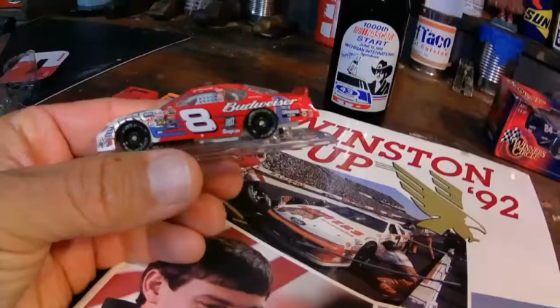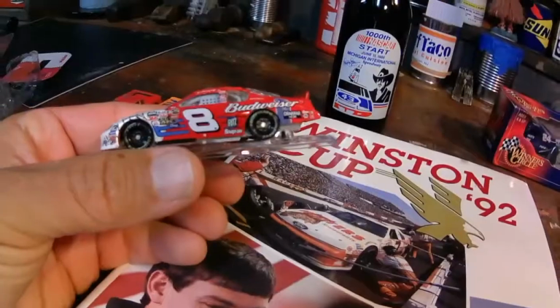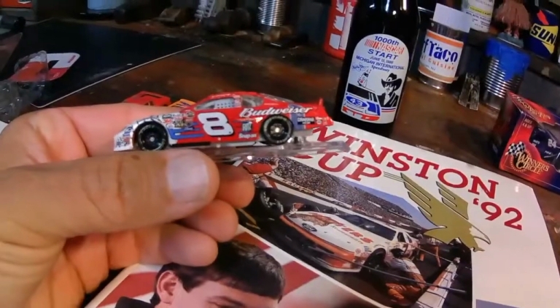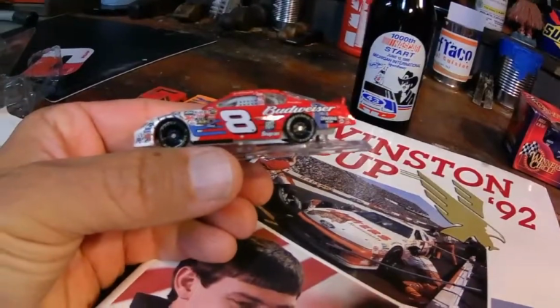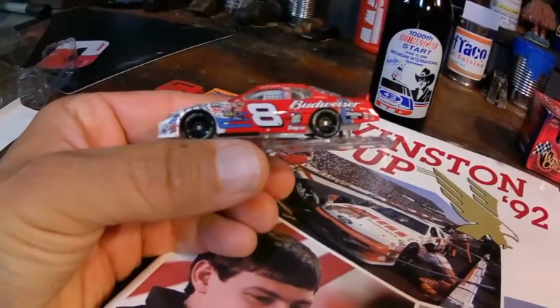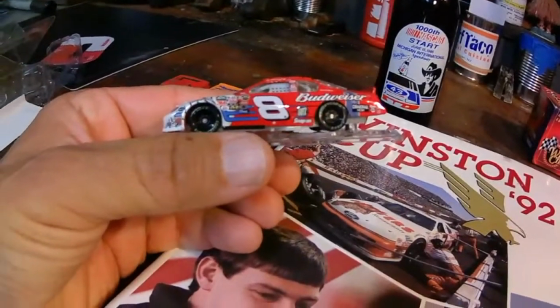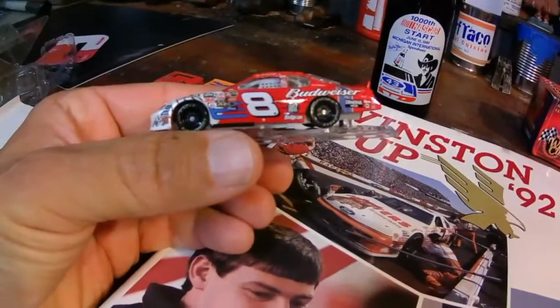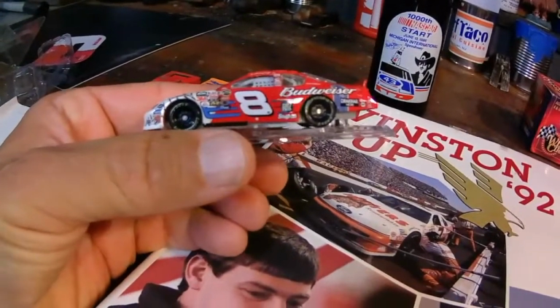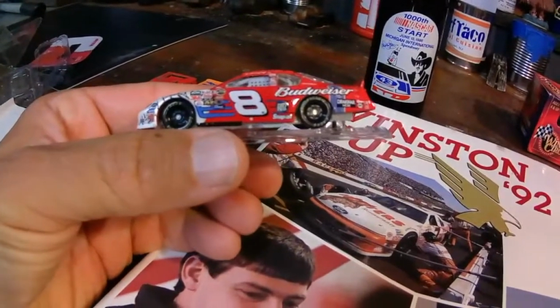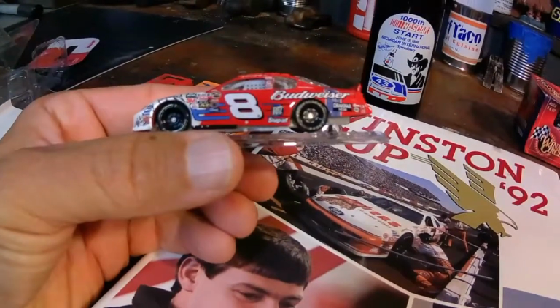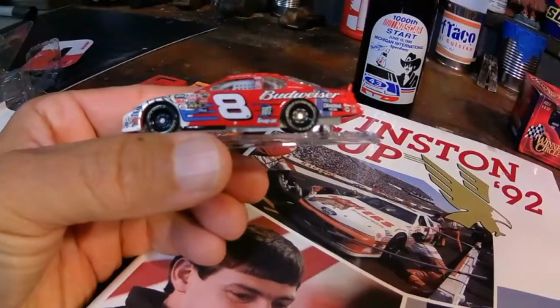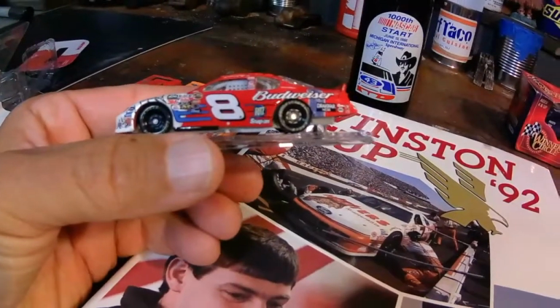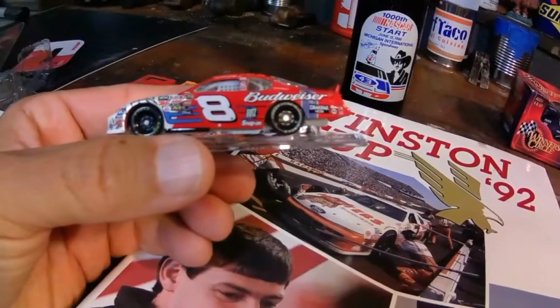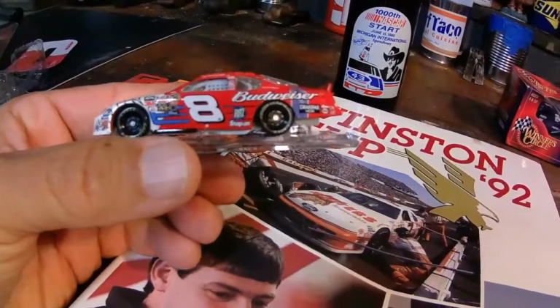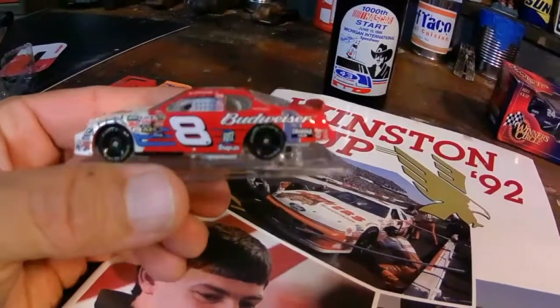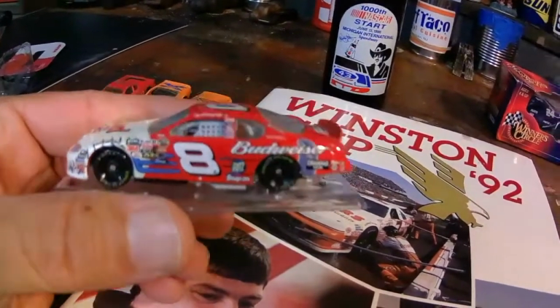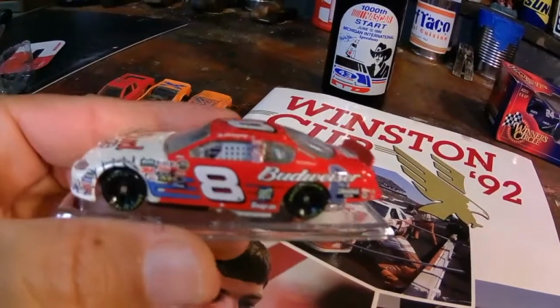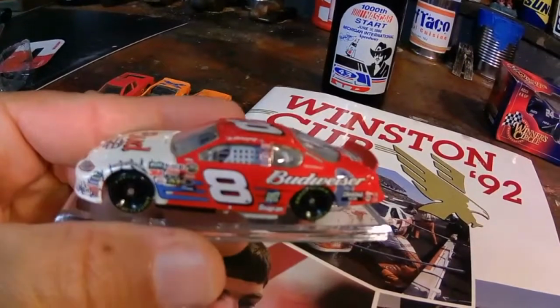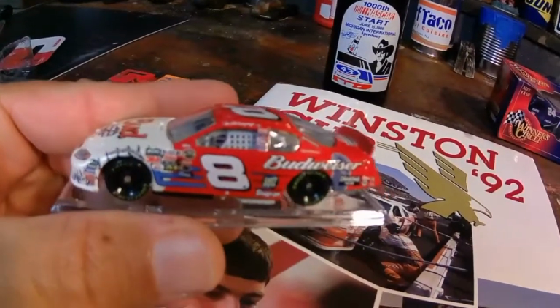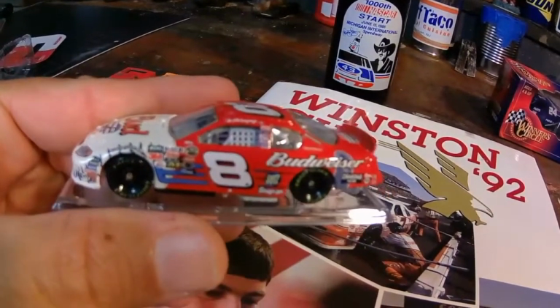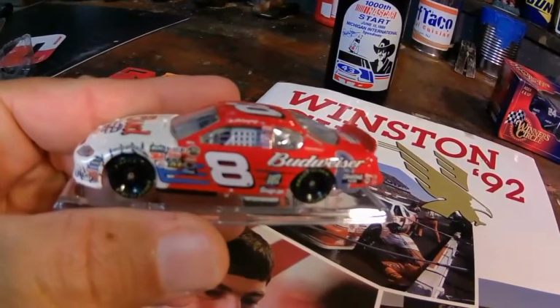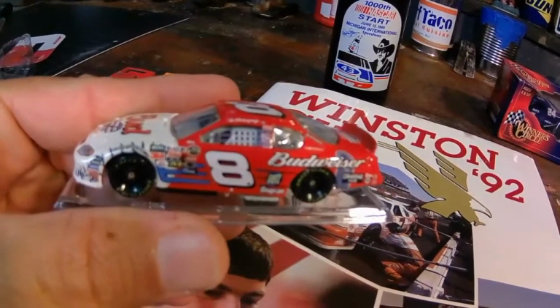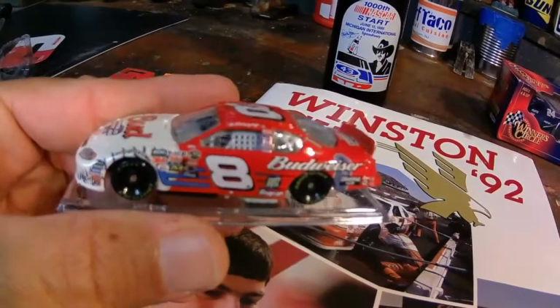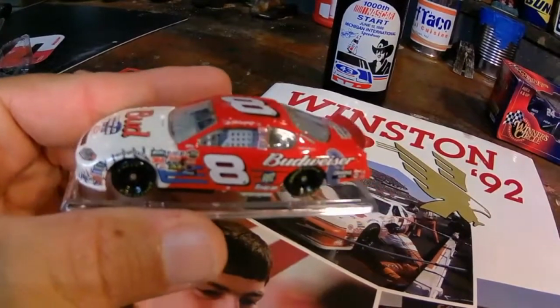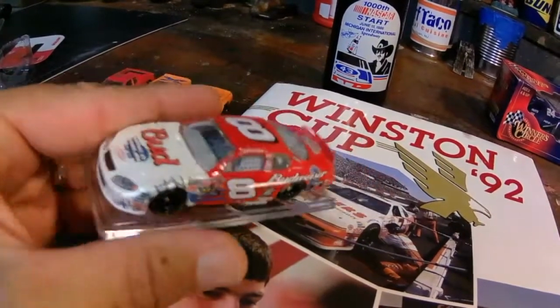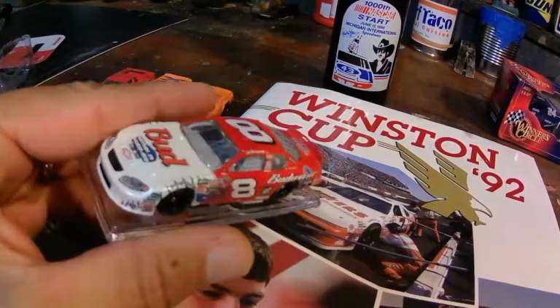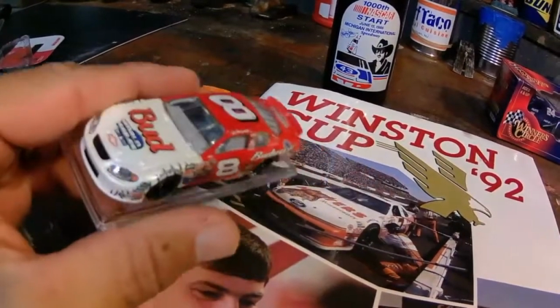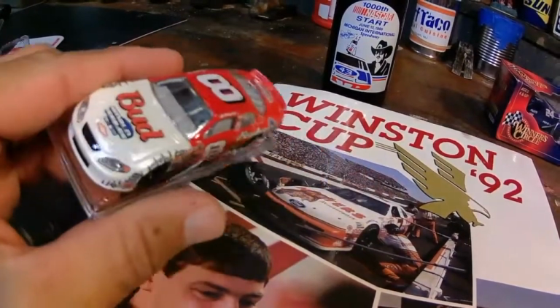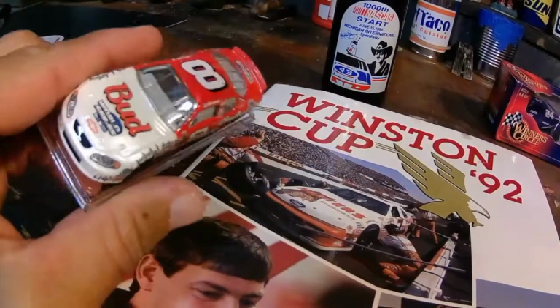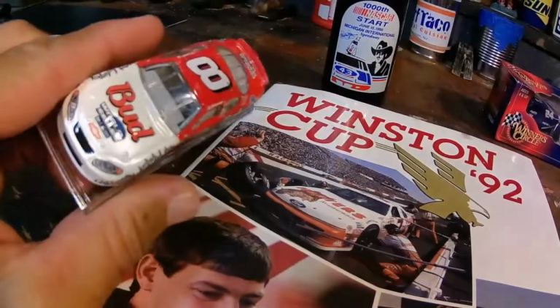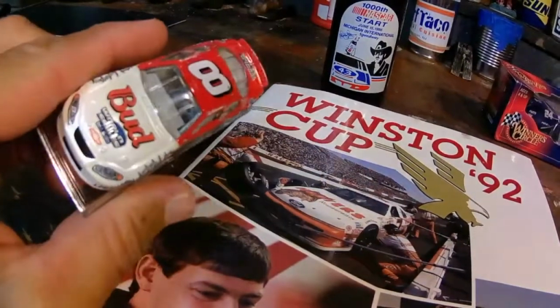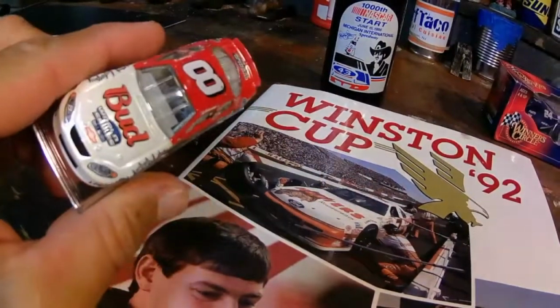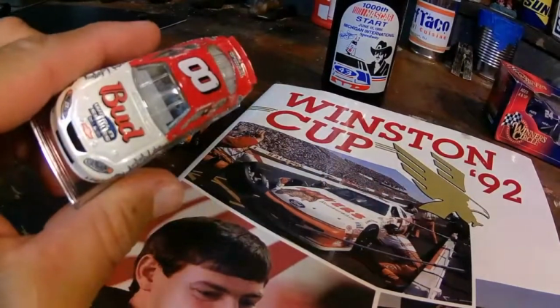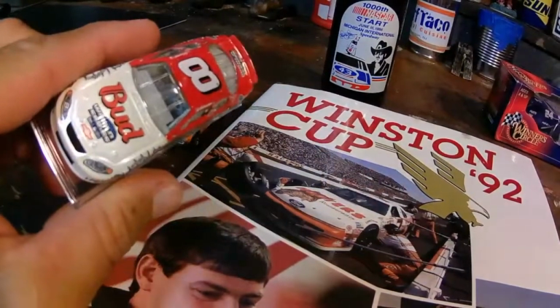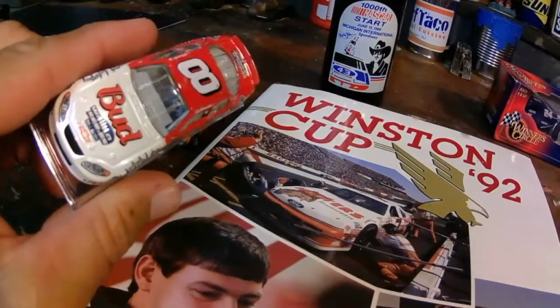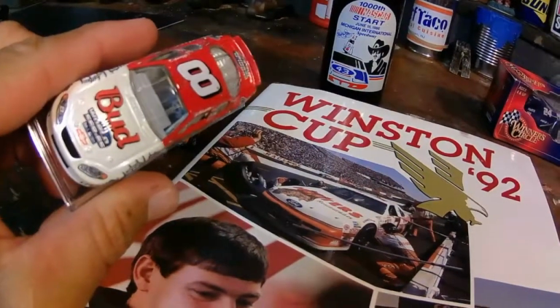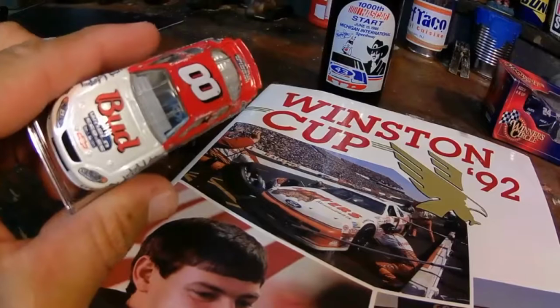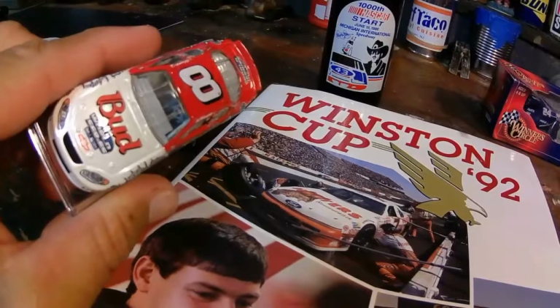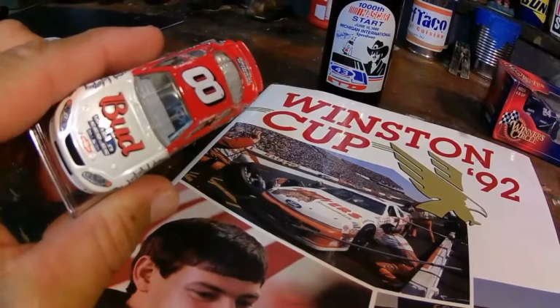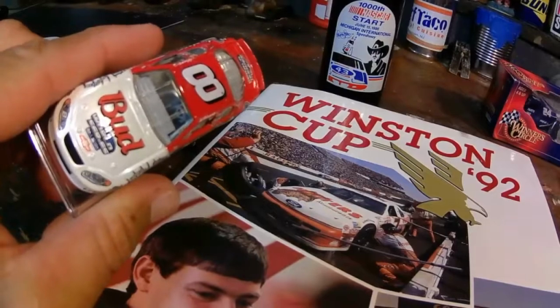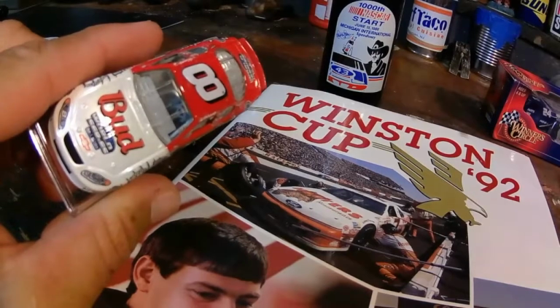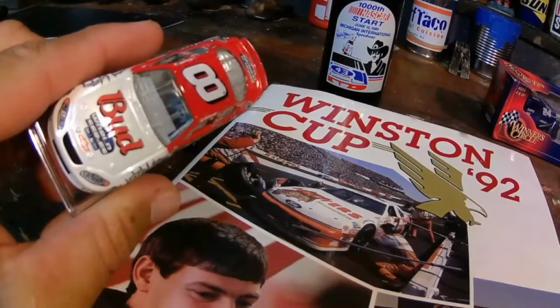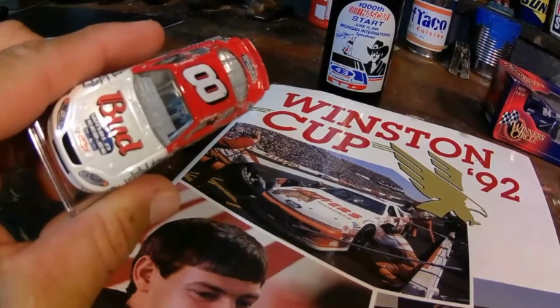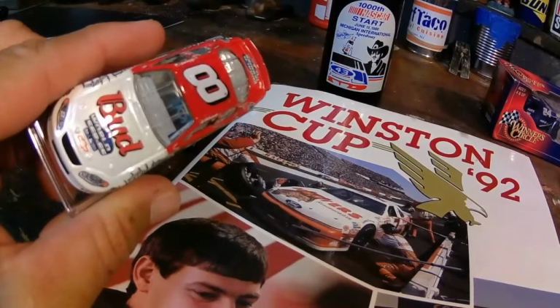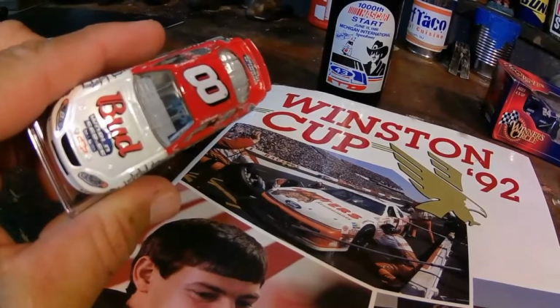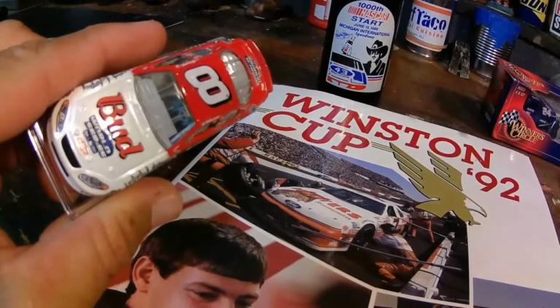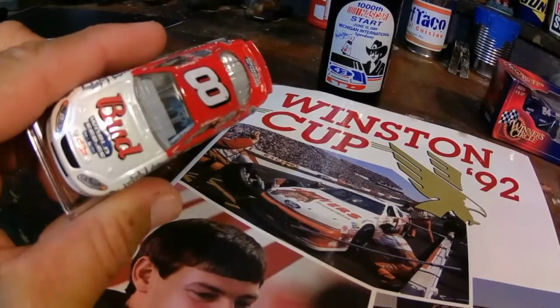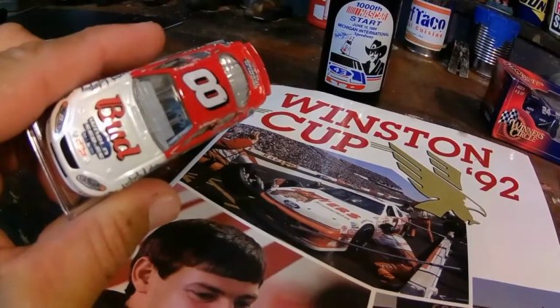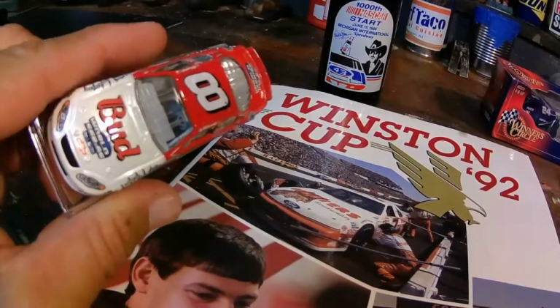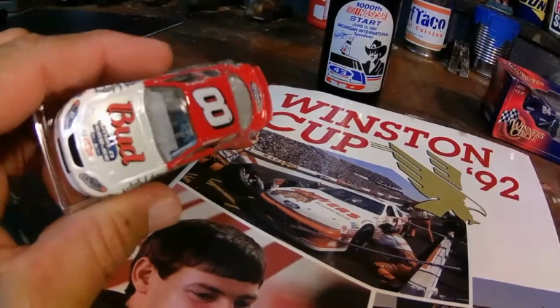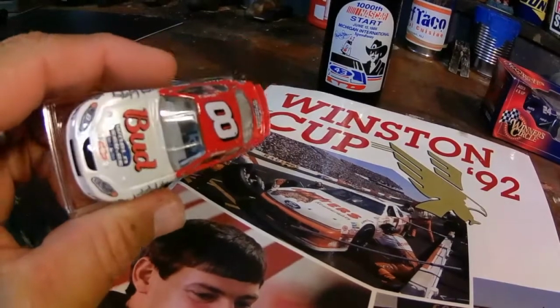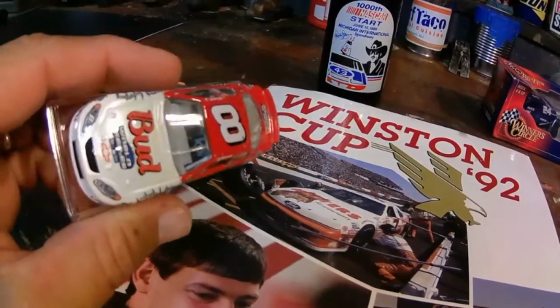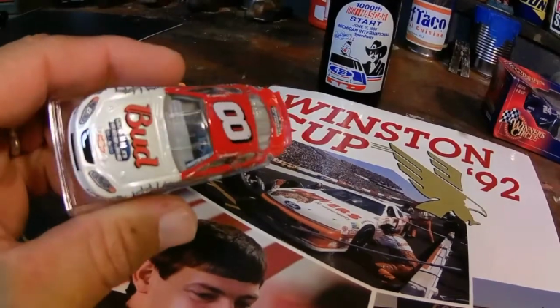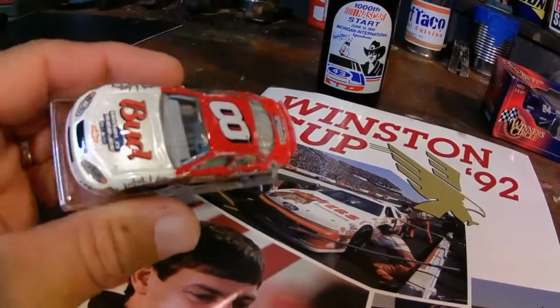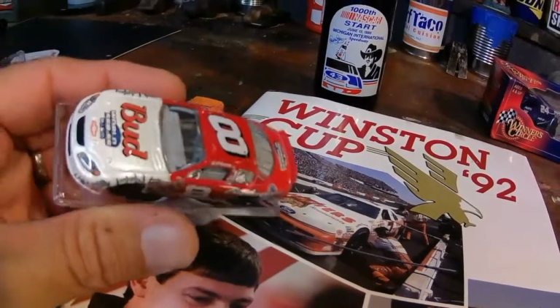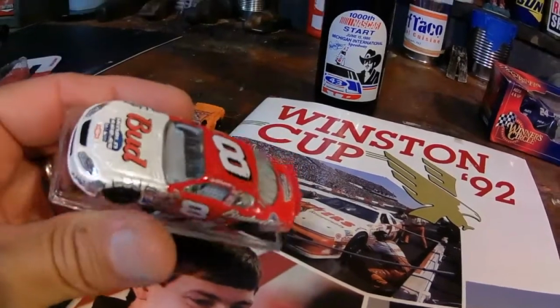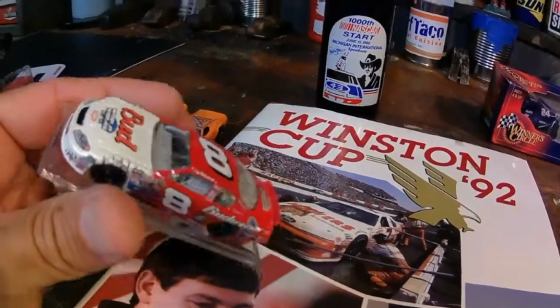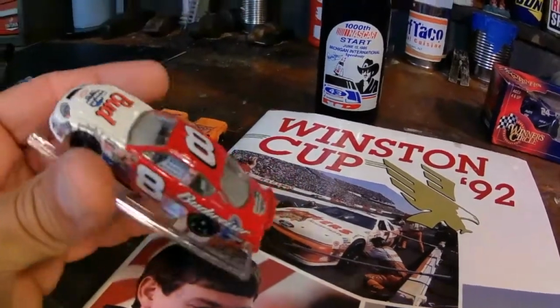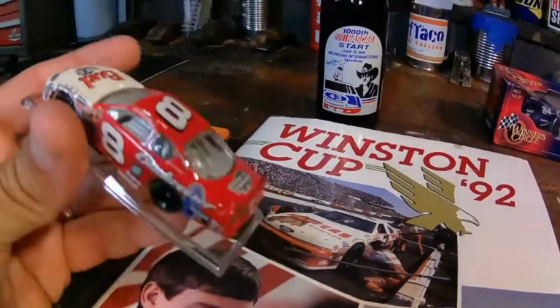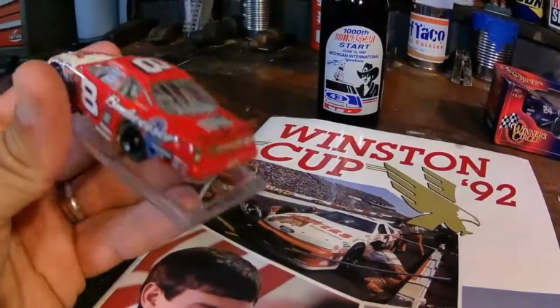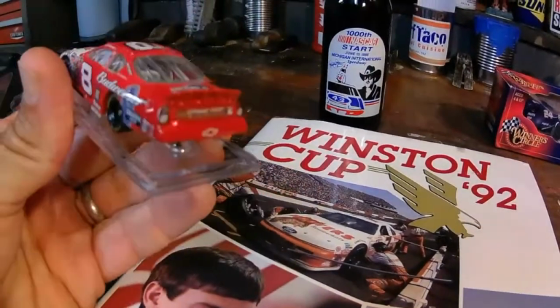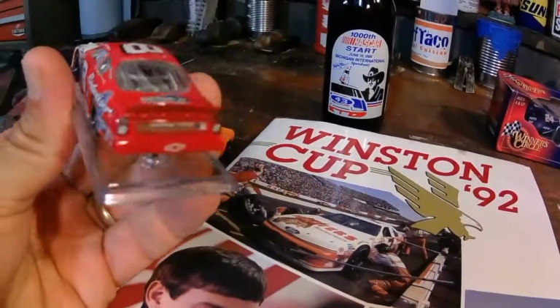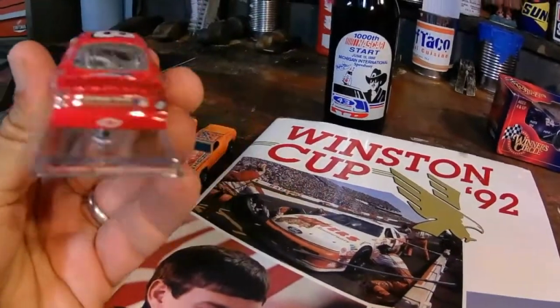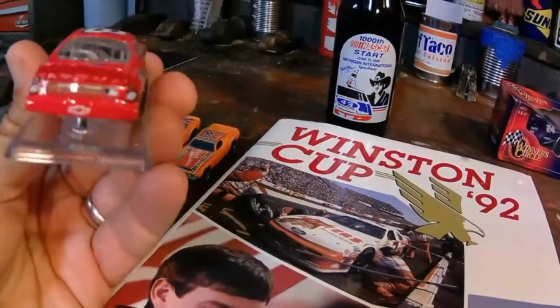Dale Earnhardt Jr., Bud DEI car 2004 — the World Series car.